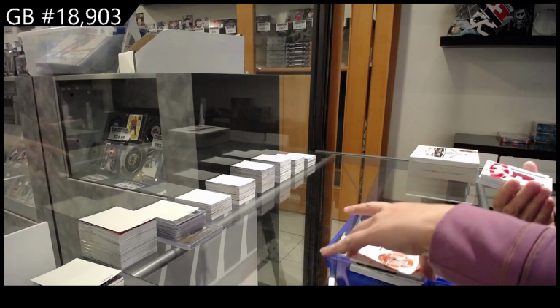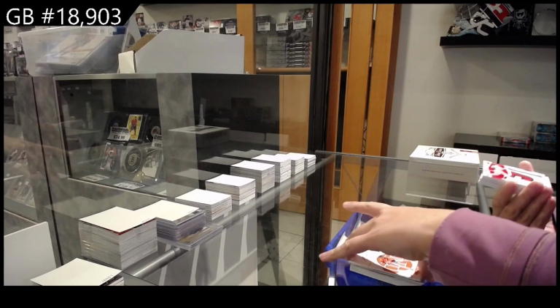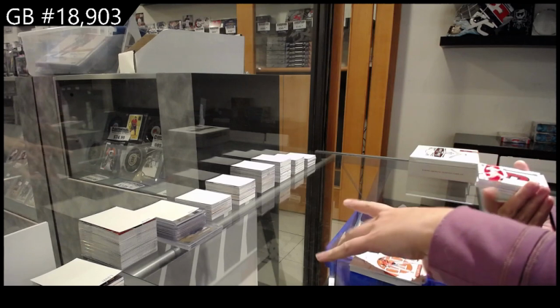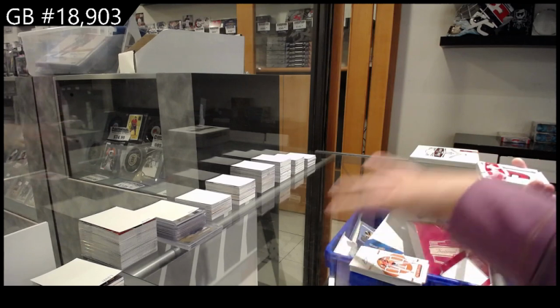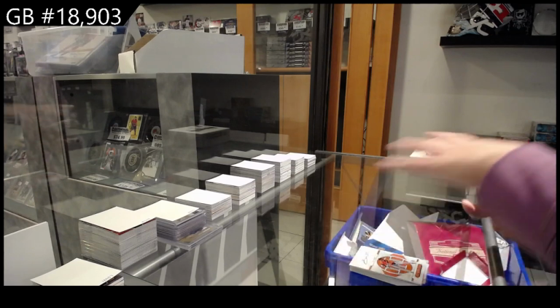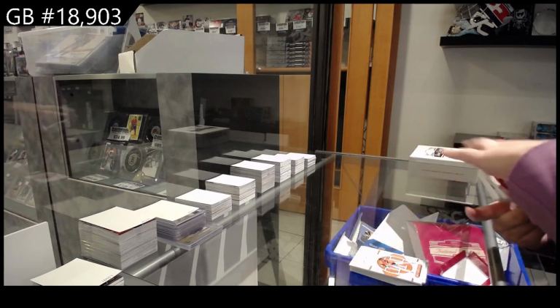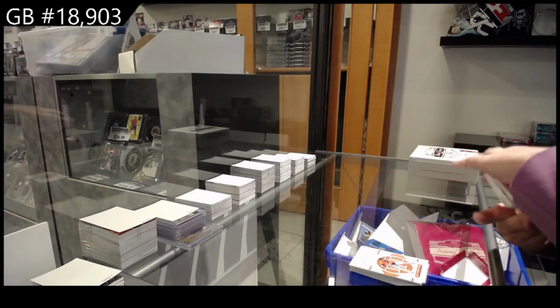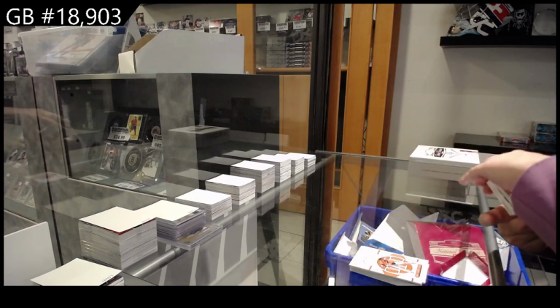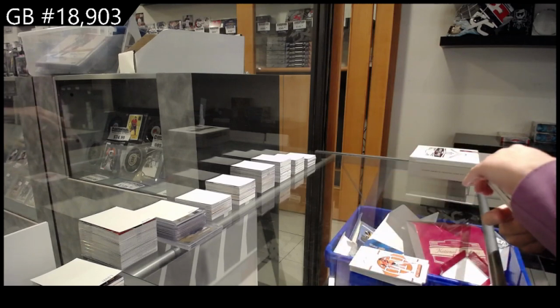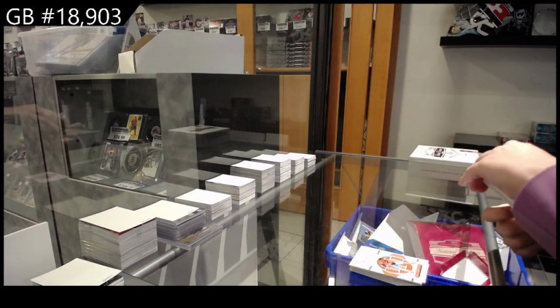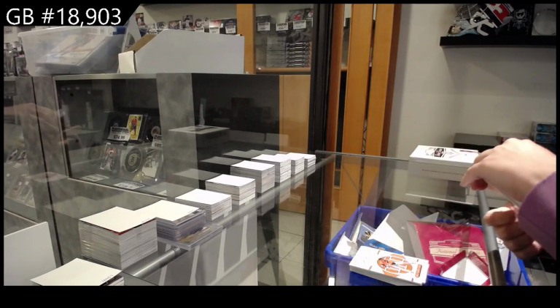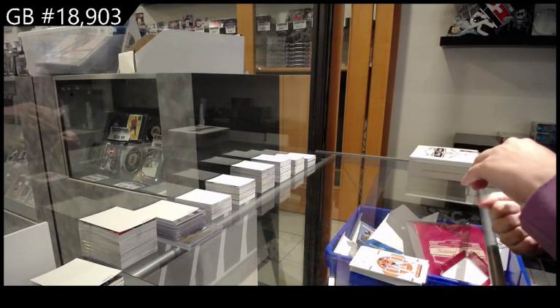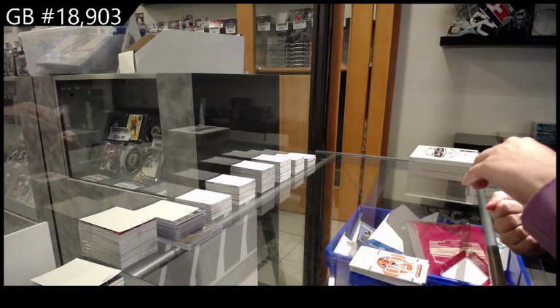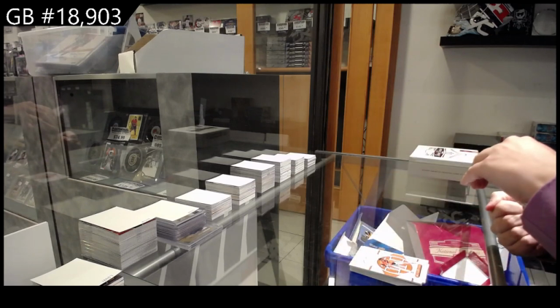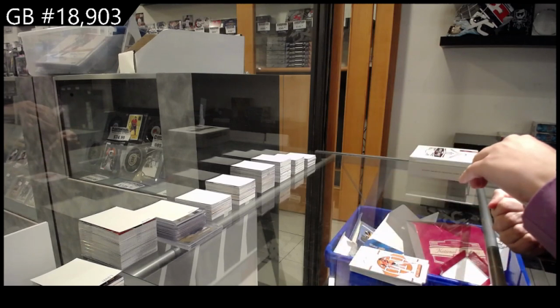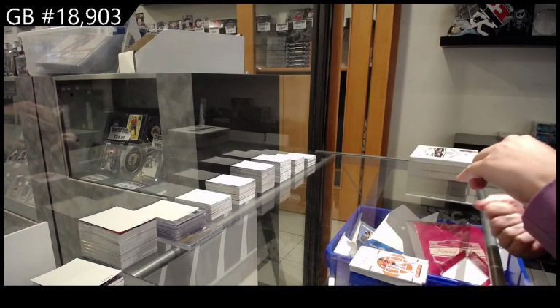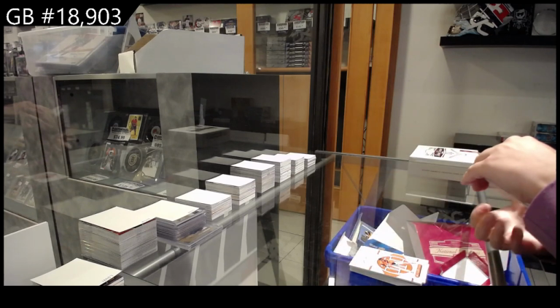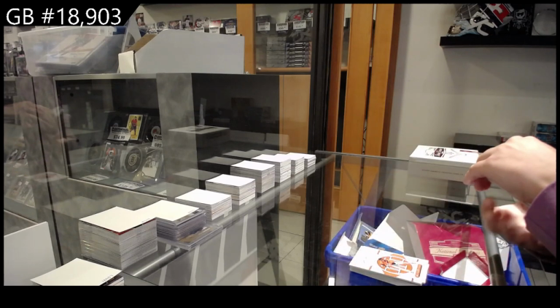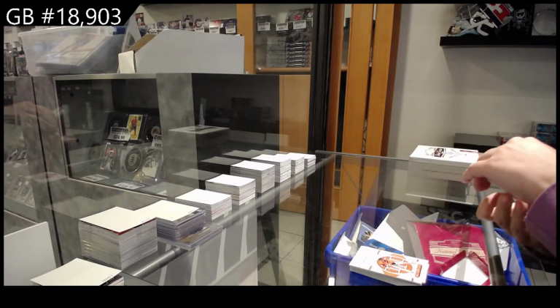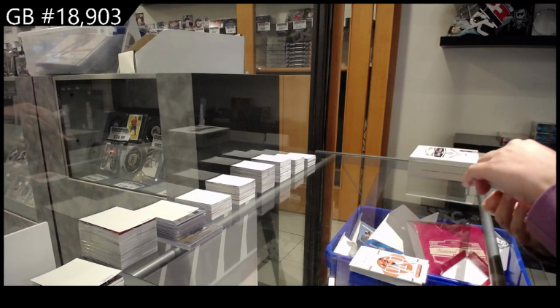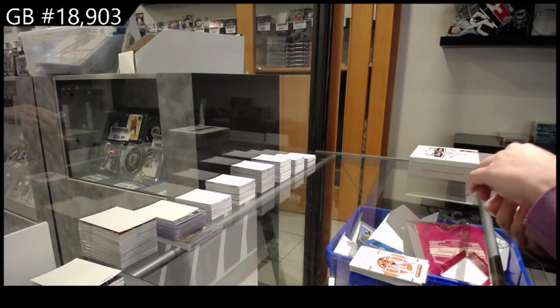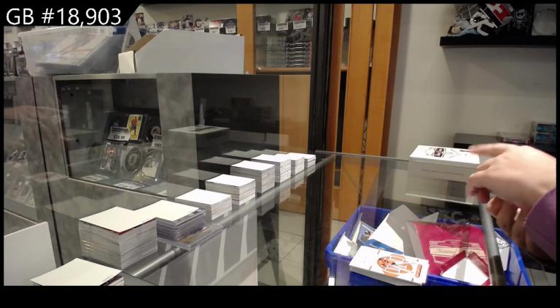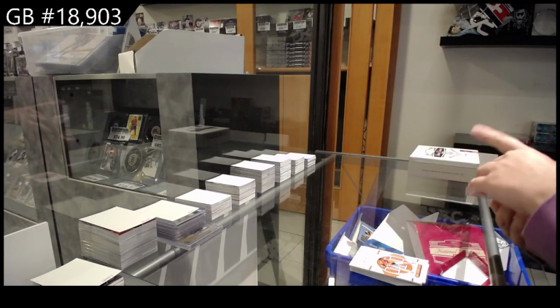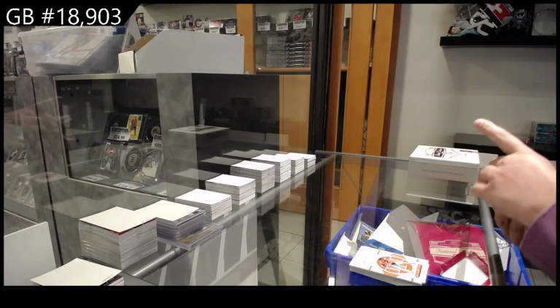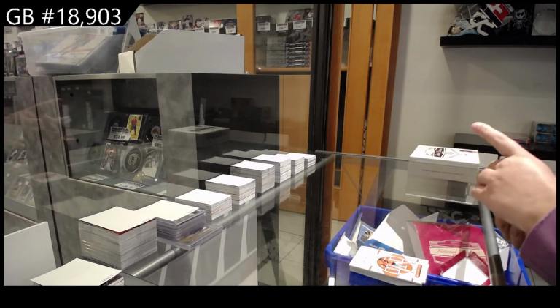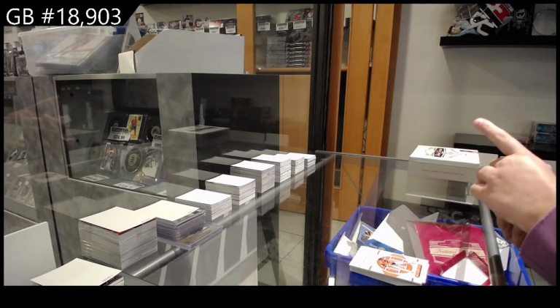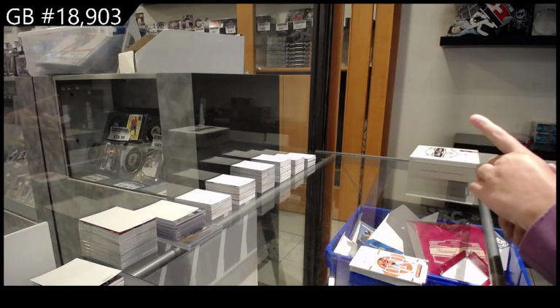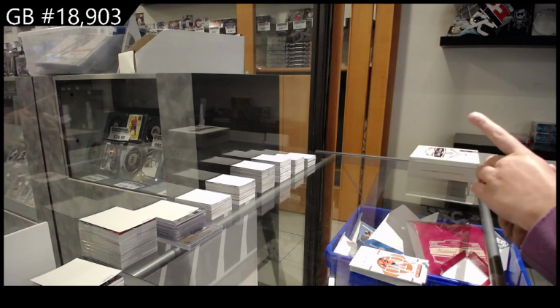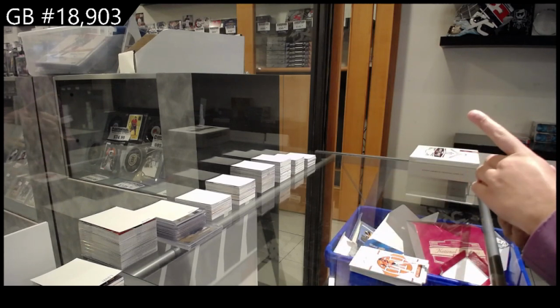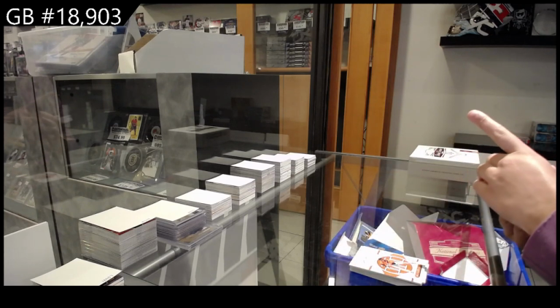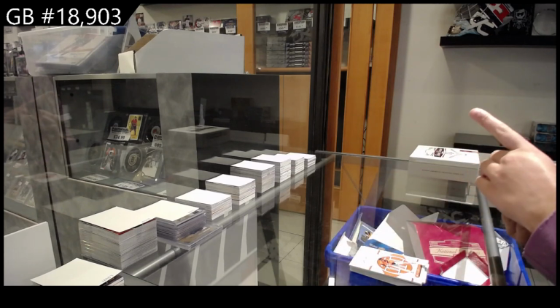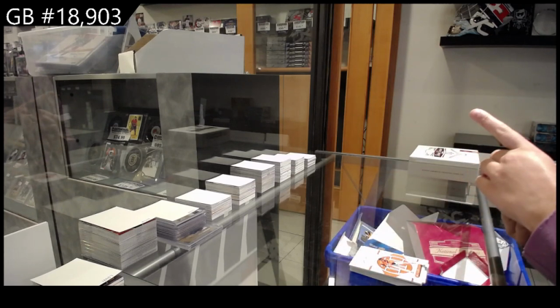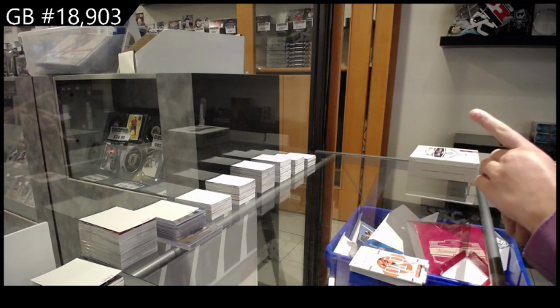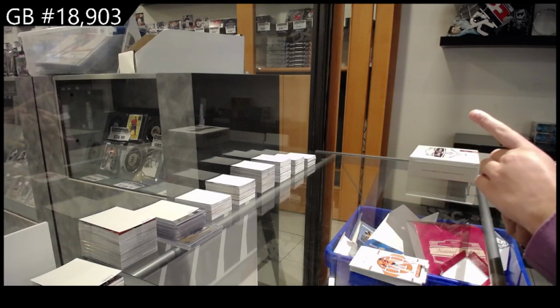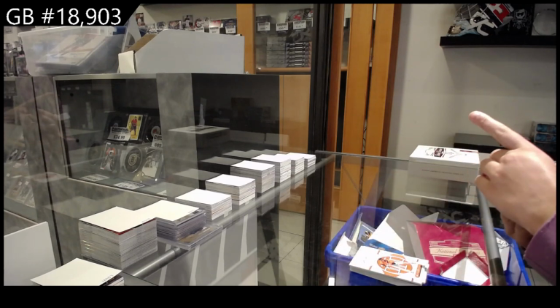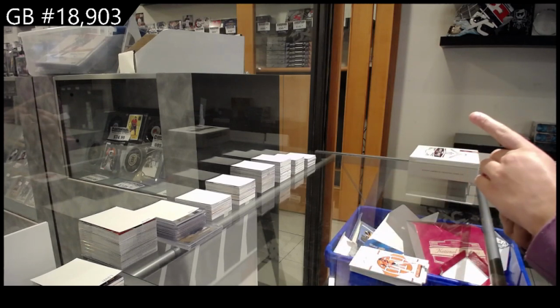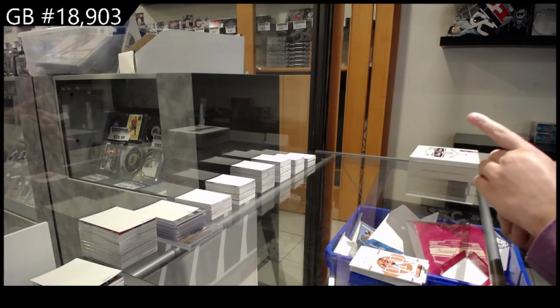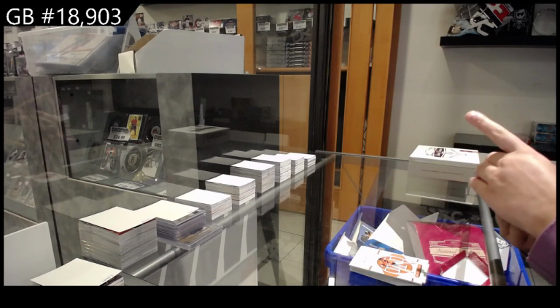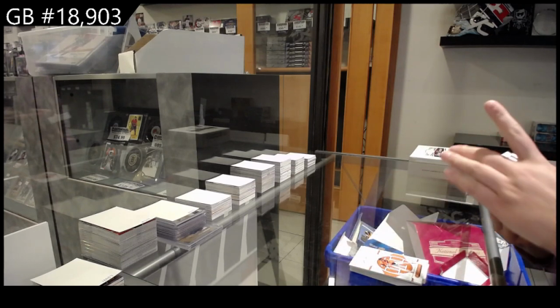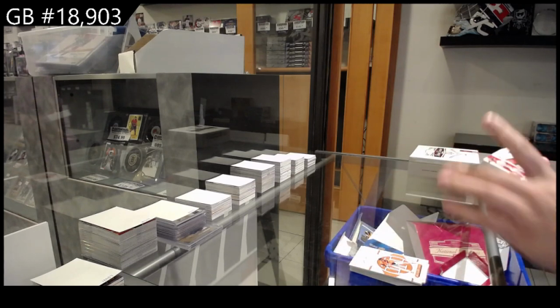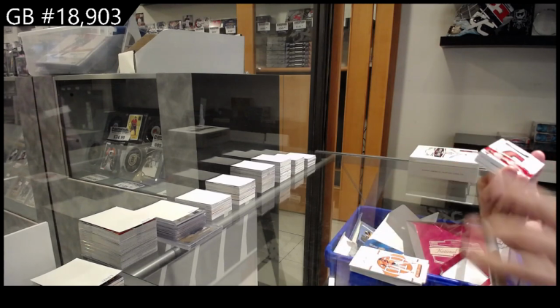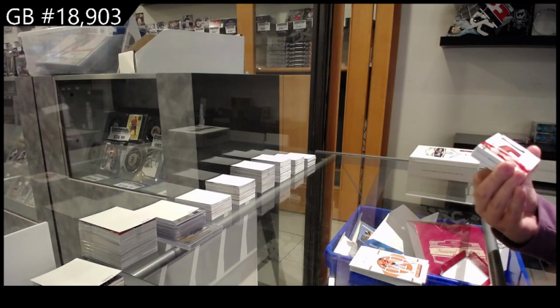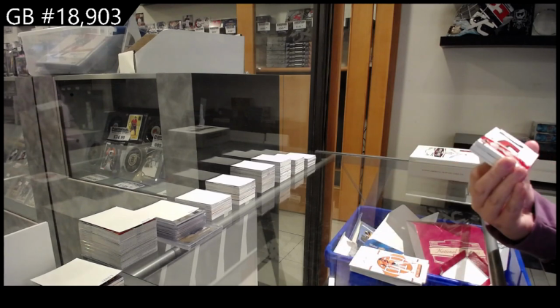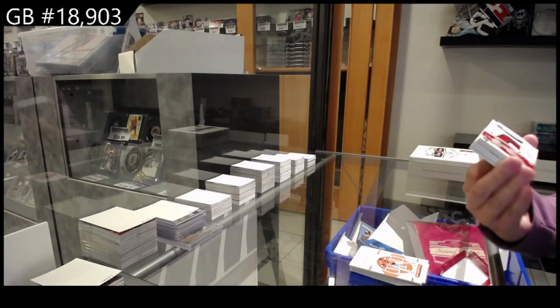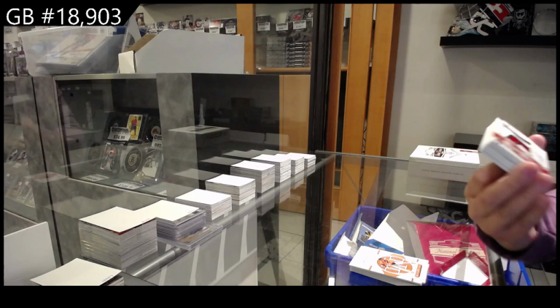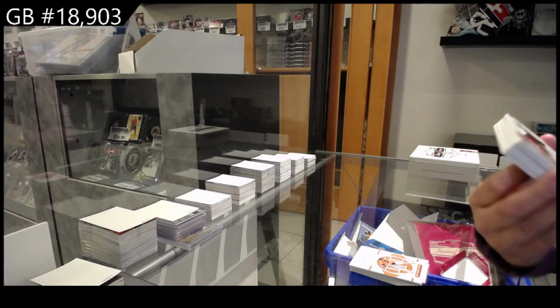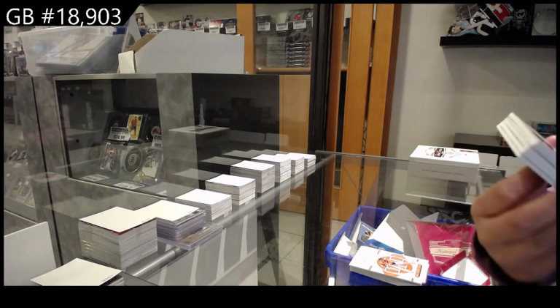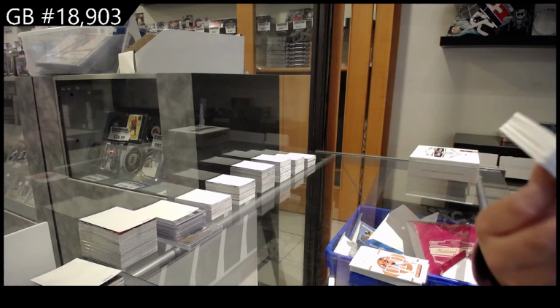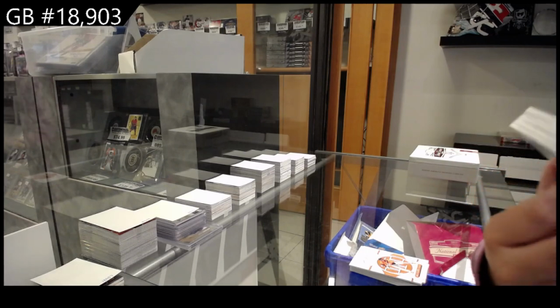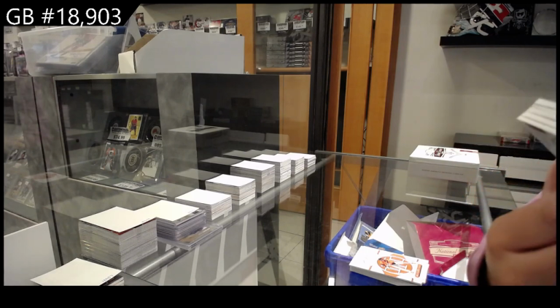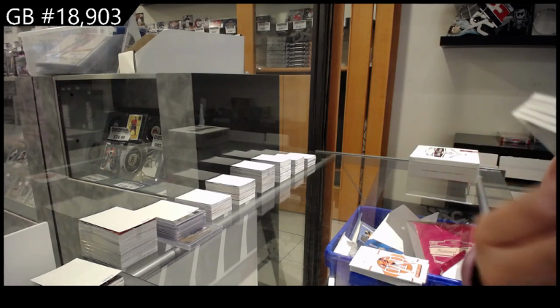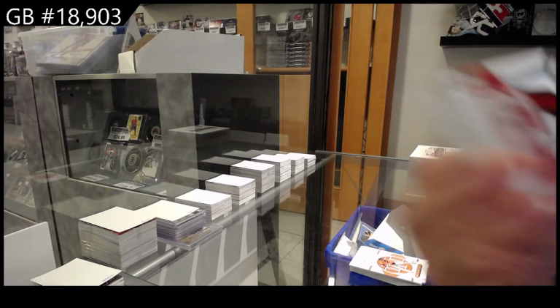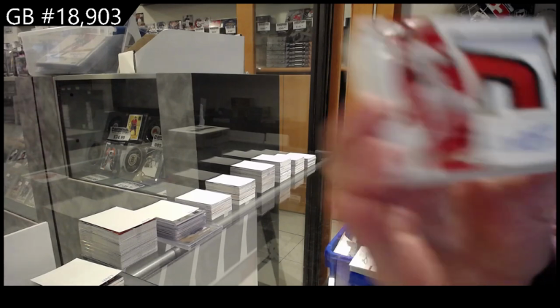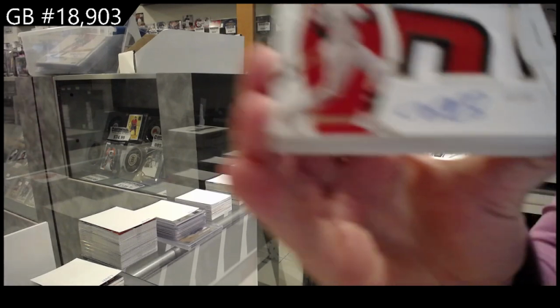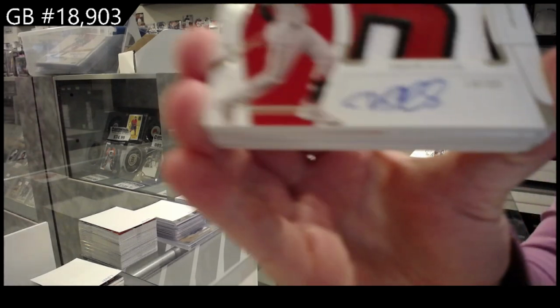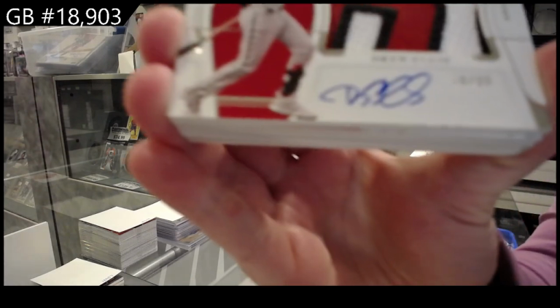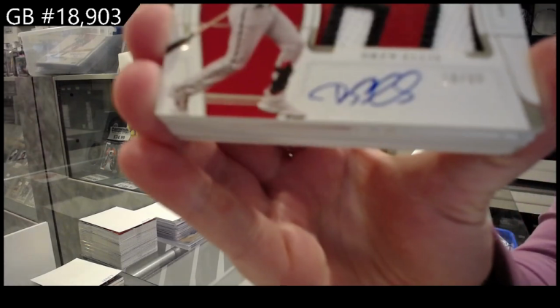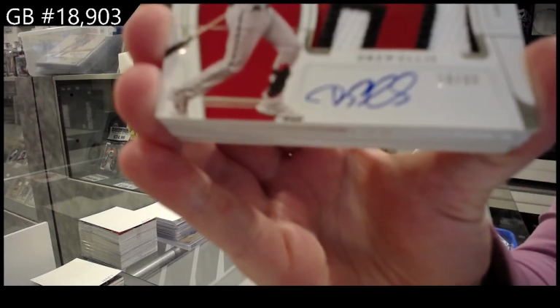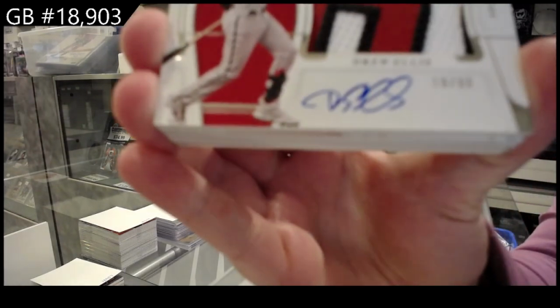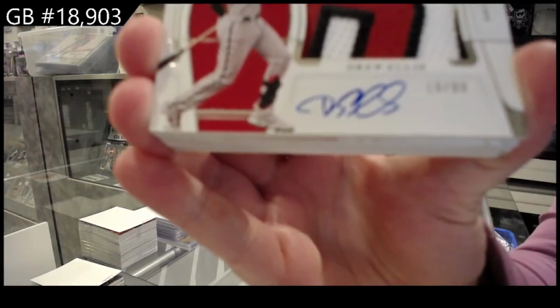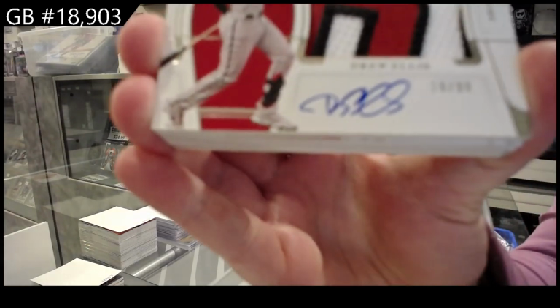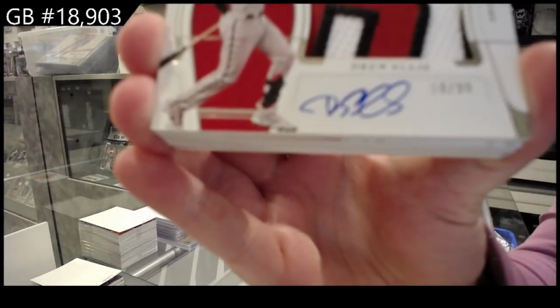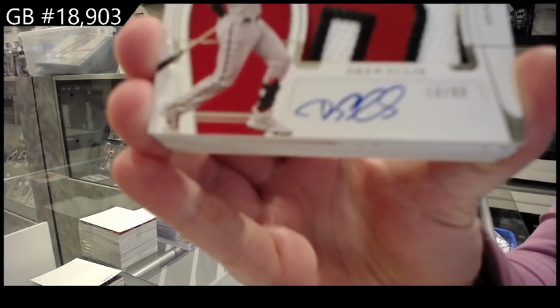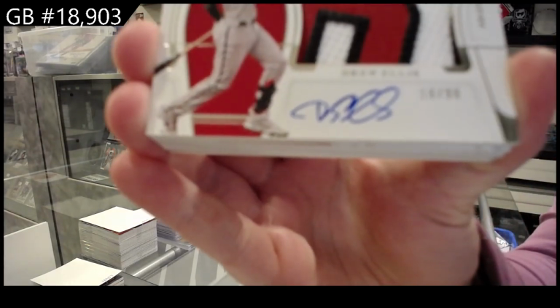We have a Patch Auto number 2-99, Rookie Patch Auto, Drew Ellis for Arizona.